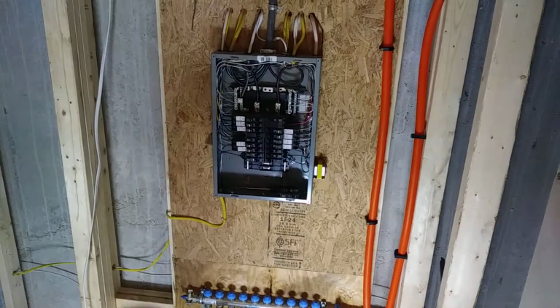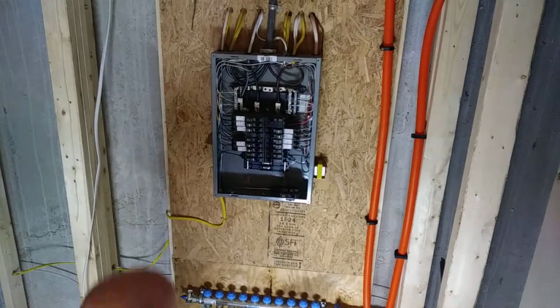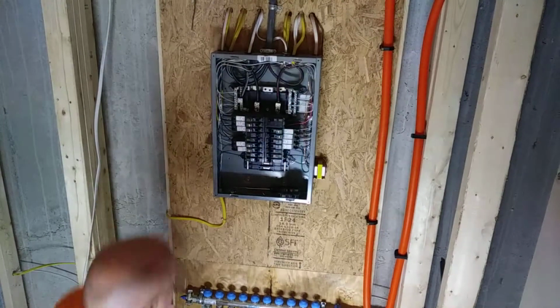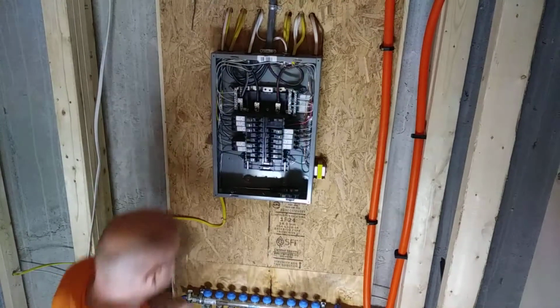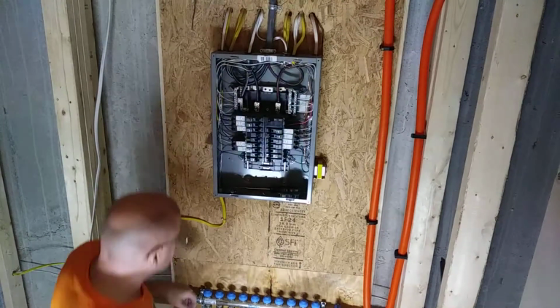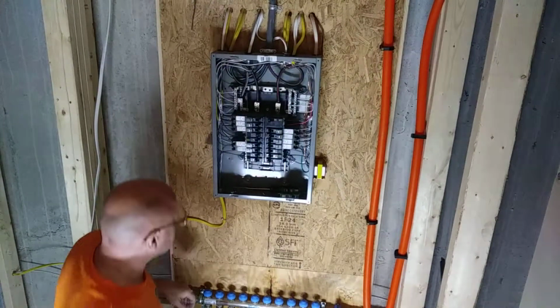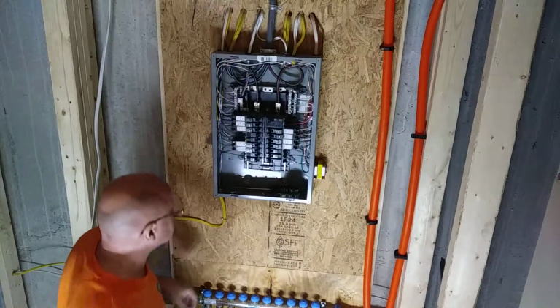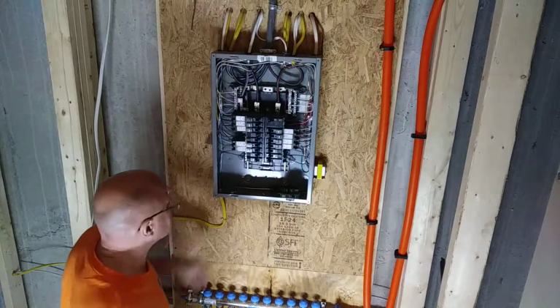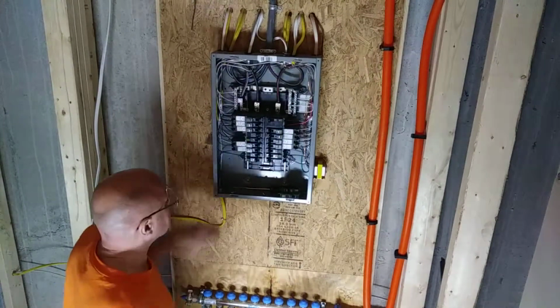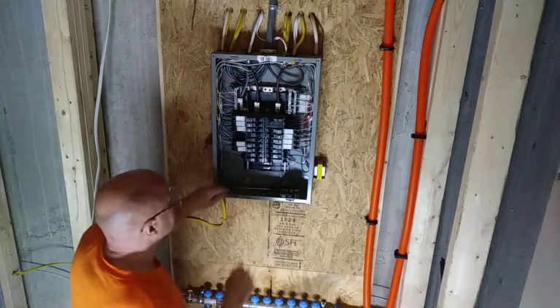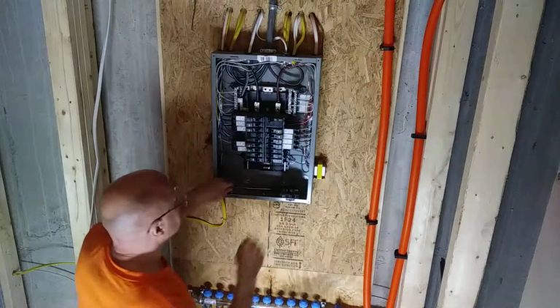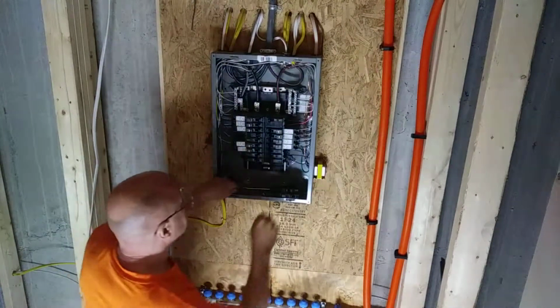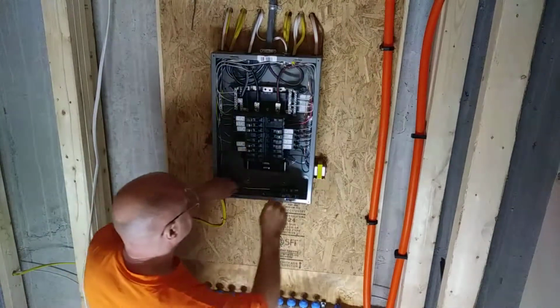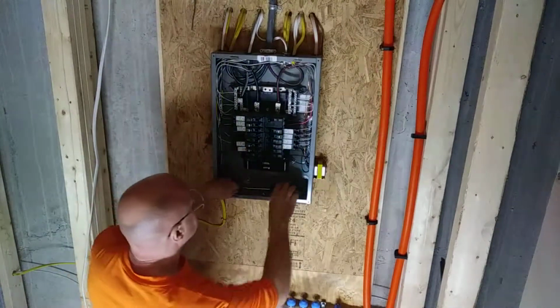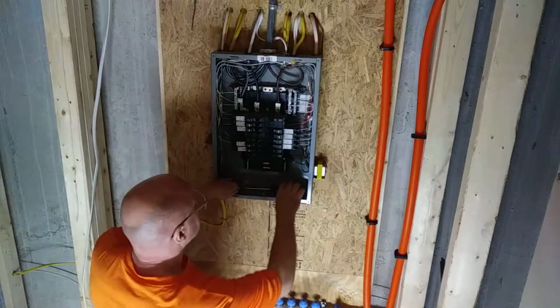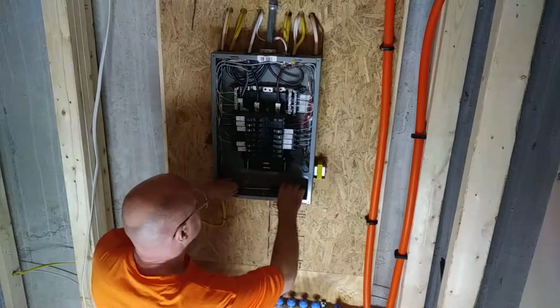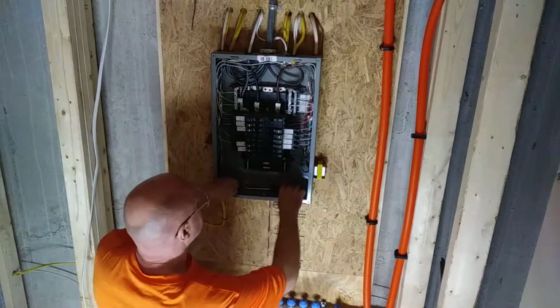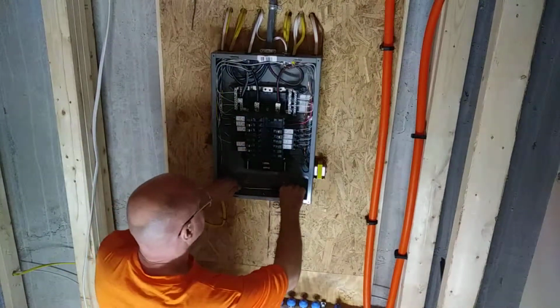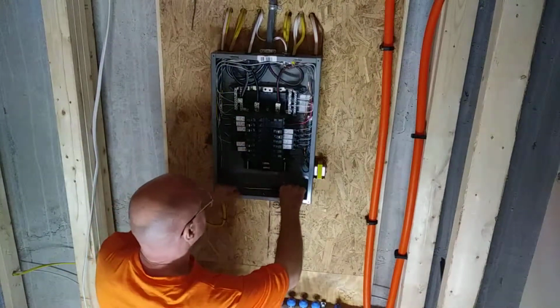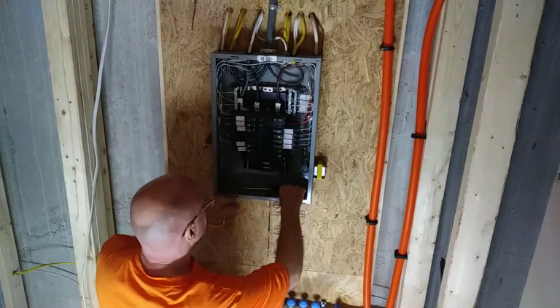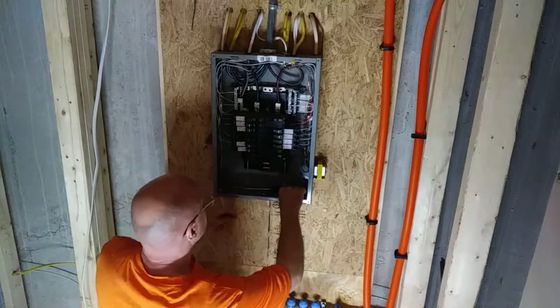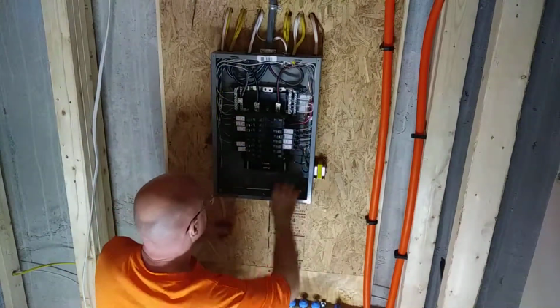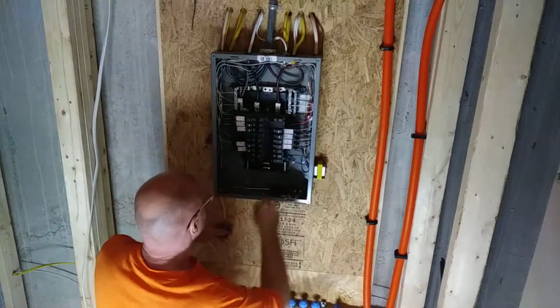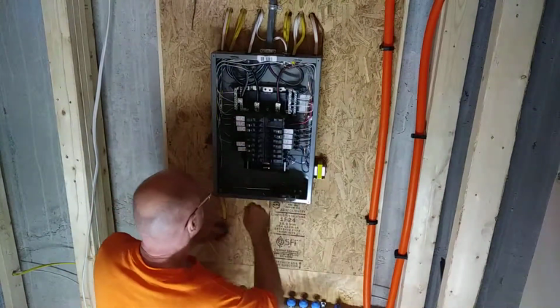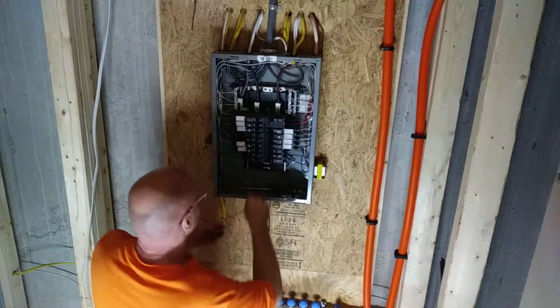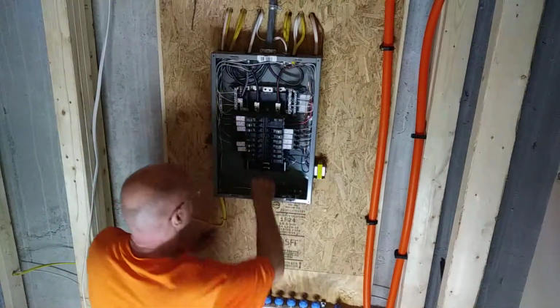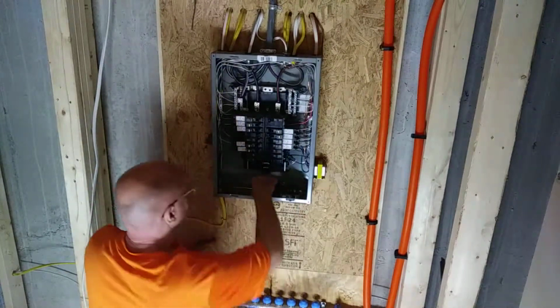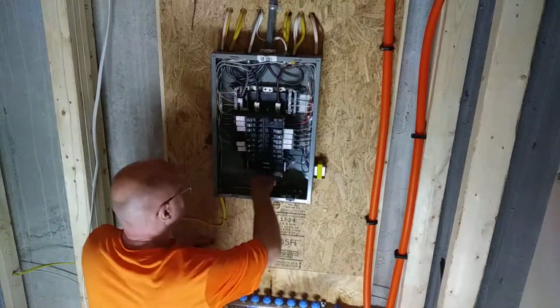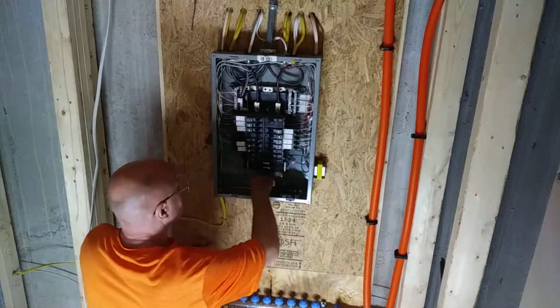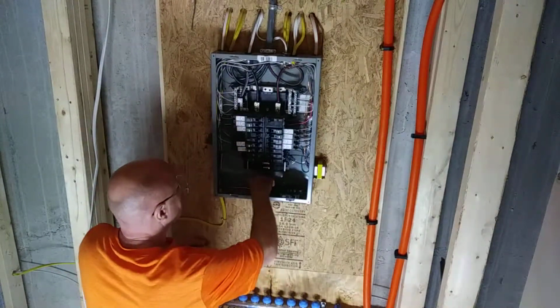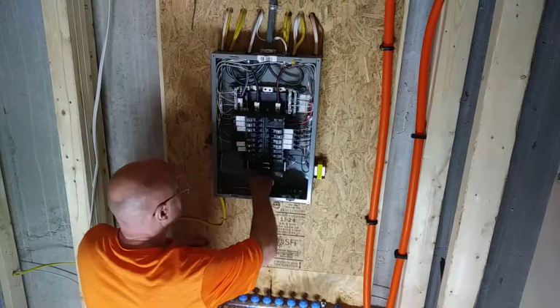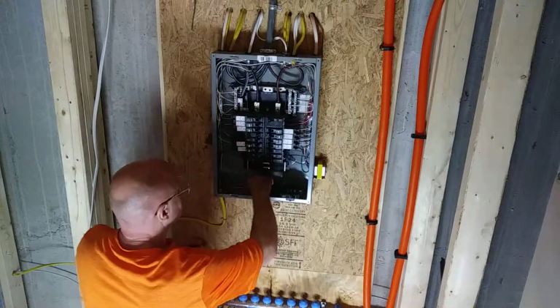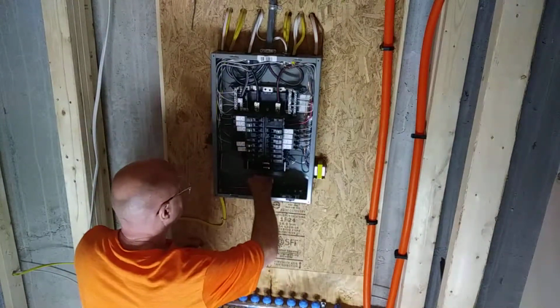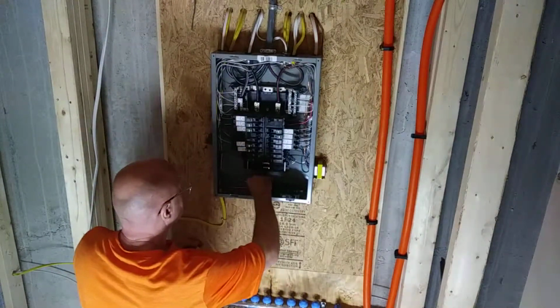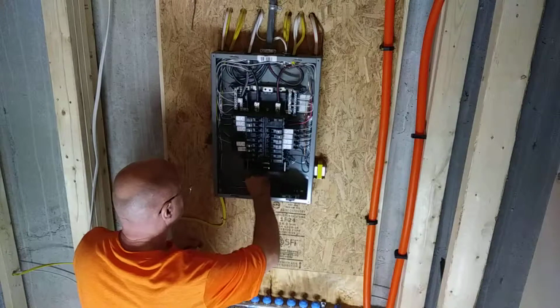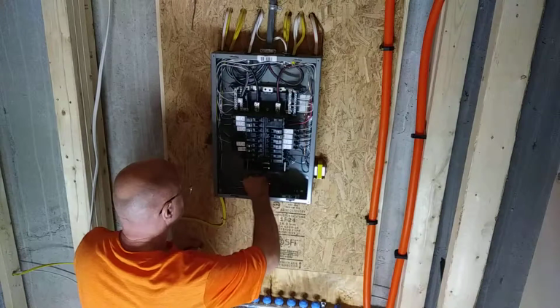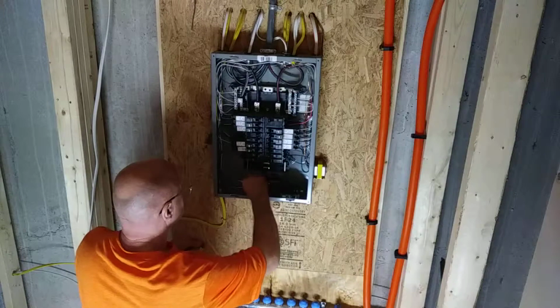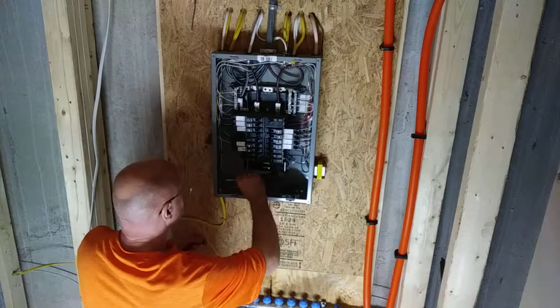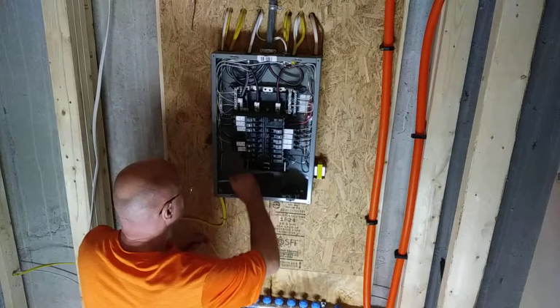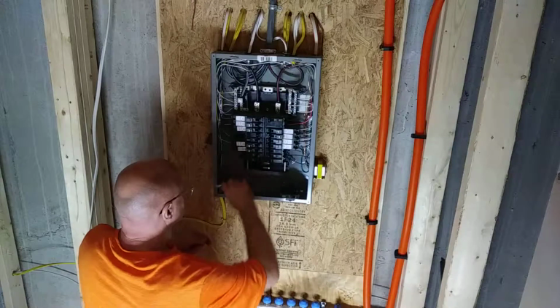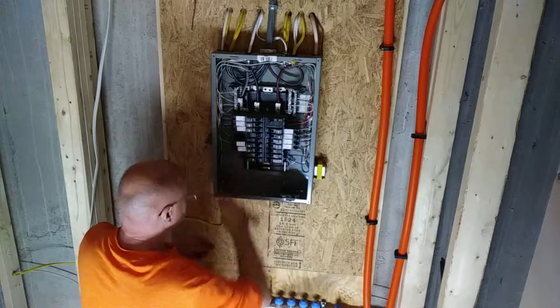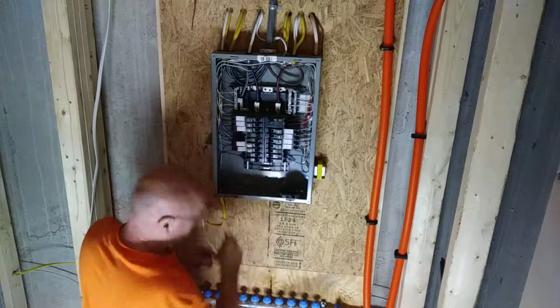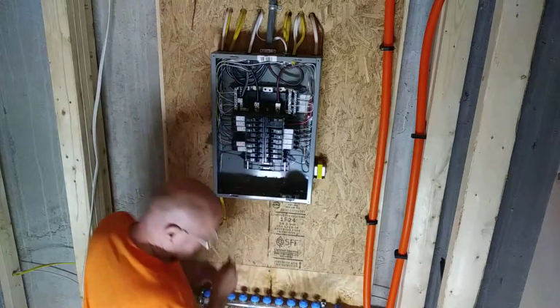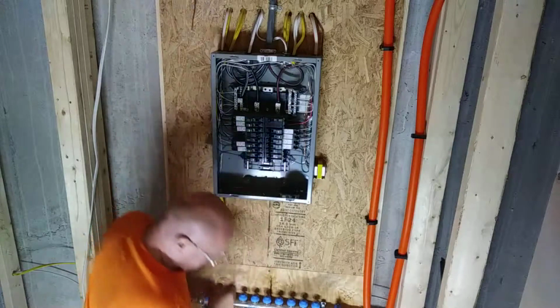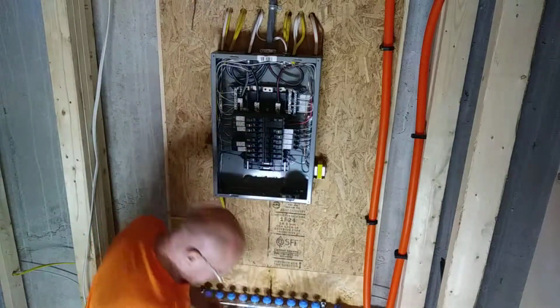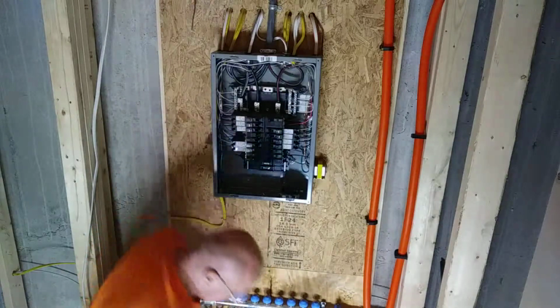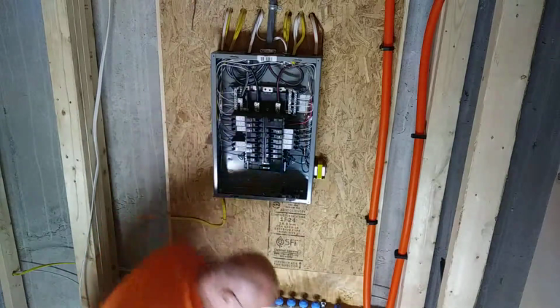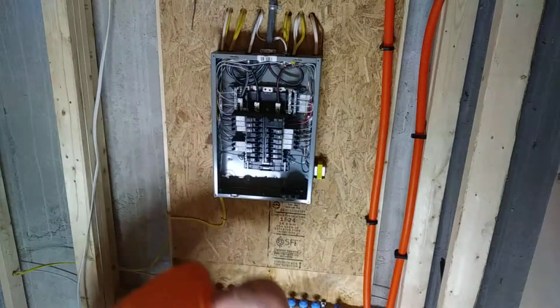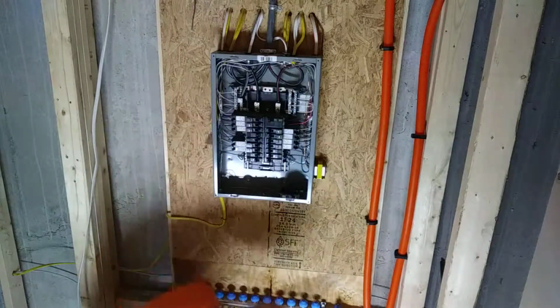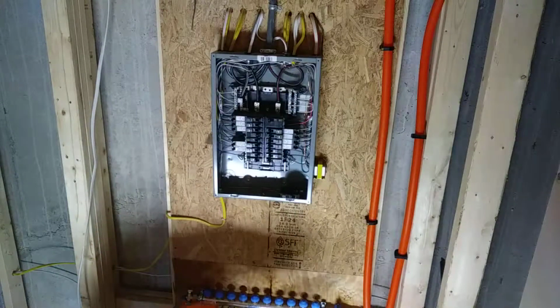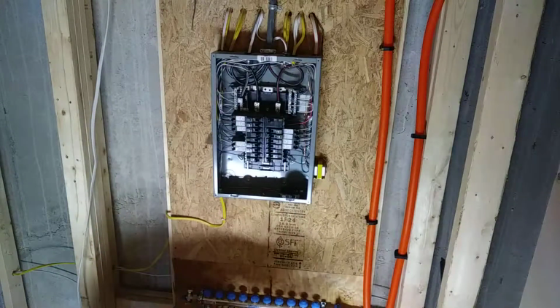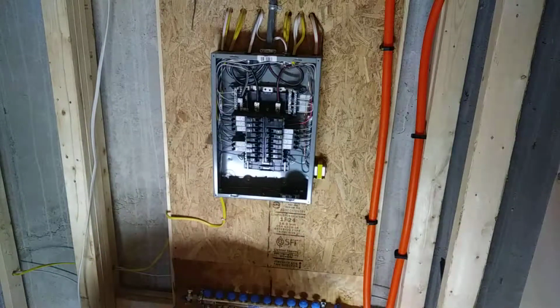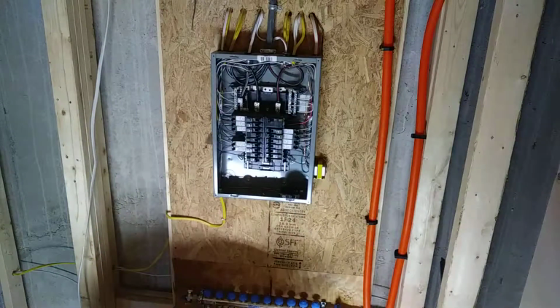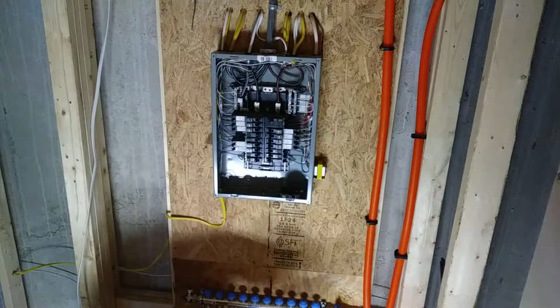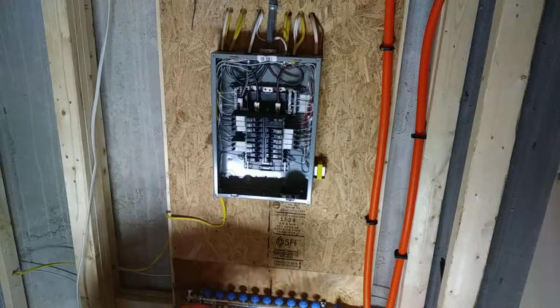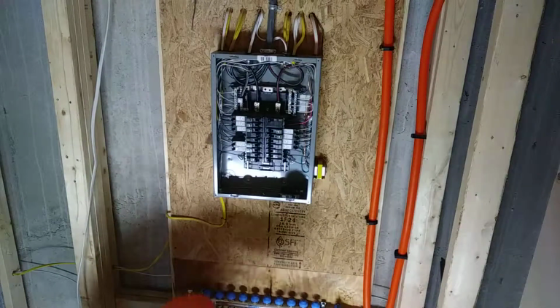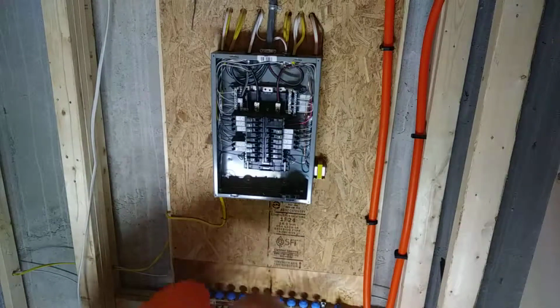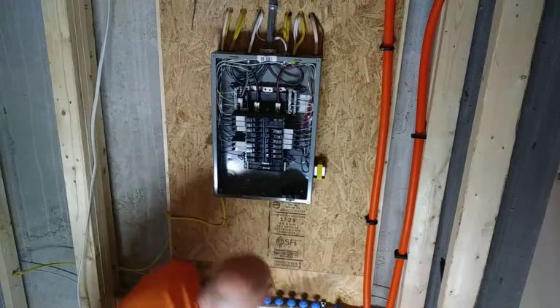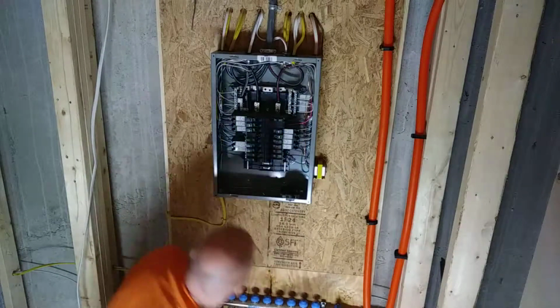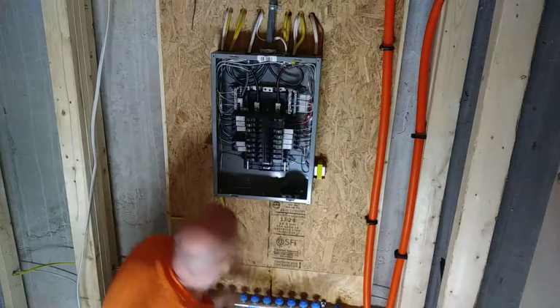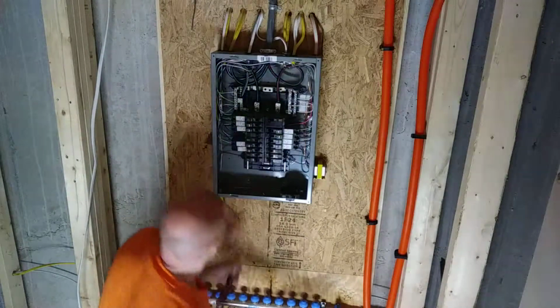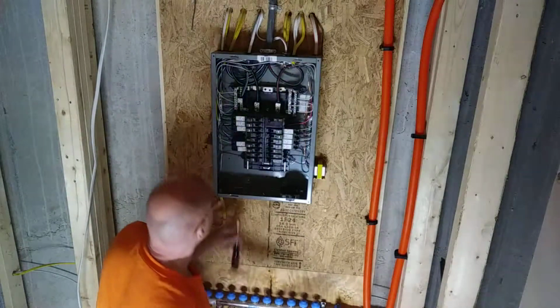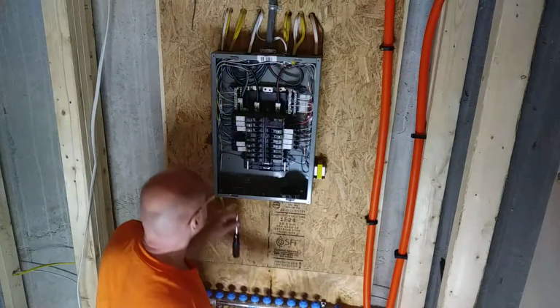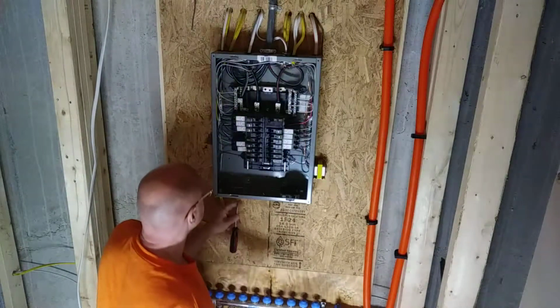Okay, so we're getting ready to put in a shared neutral circuit here for some lights.